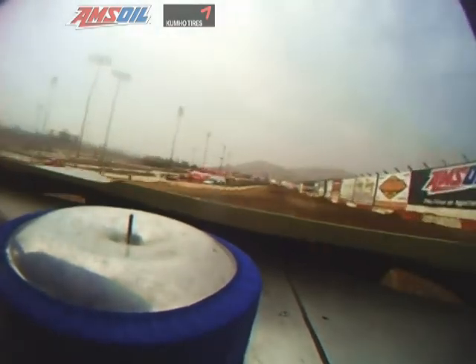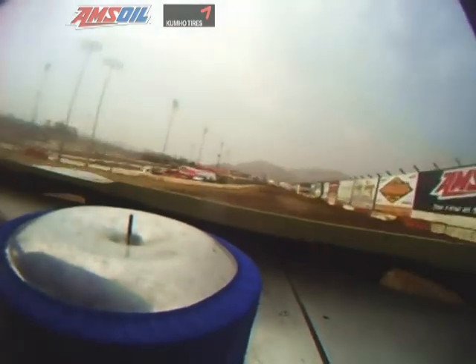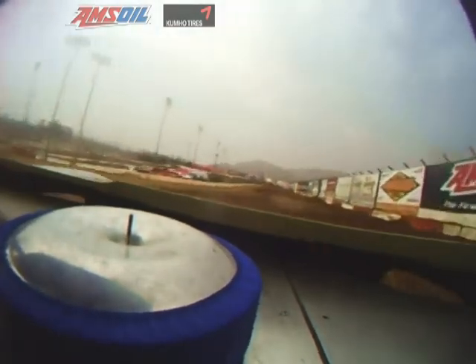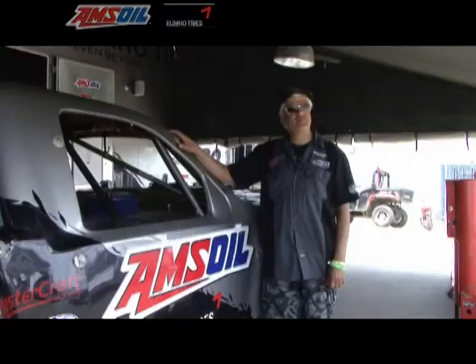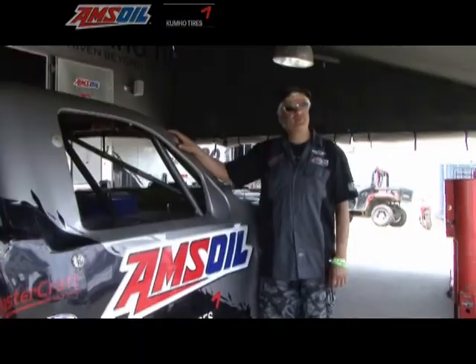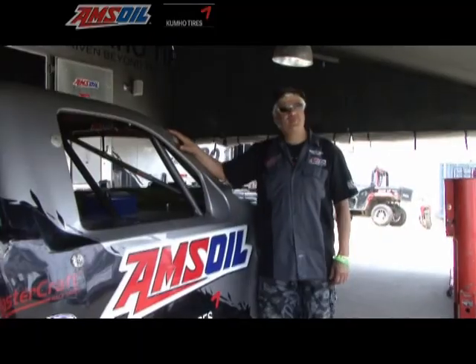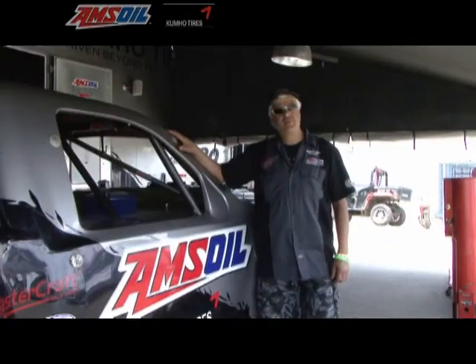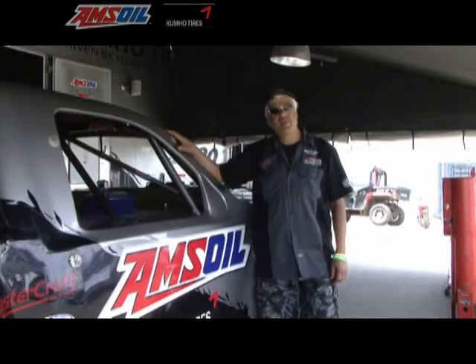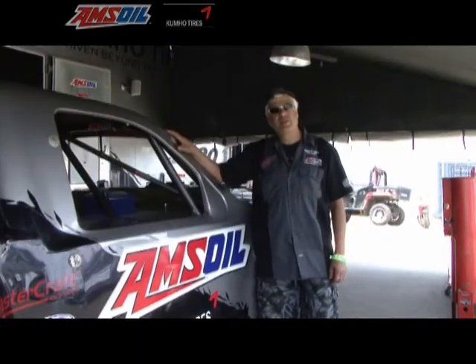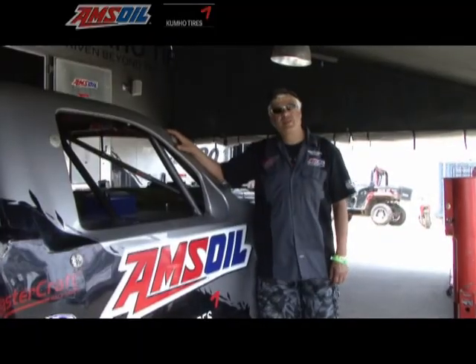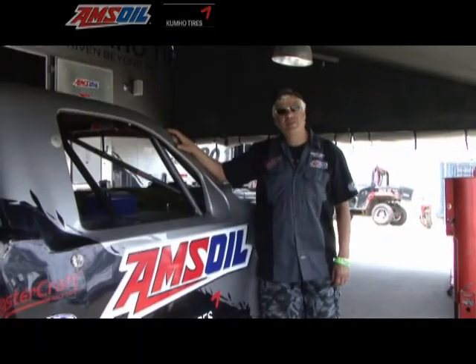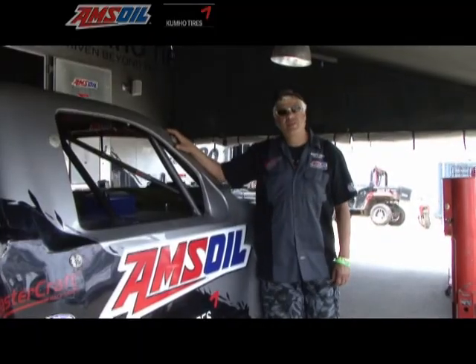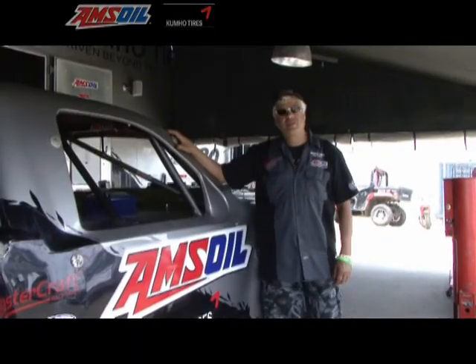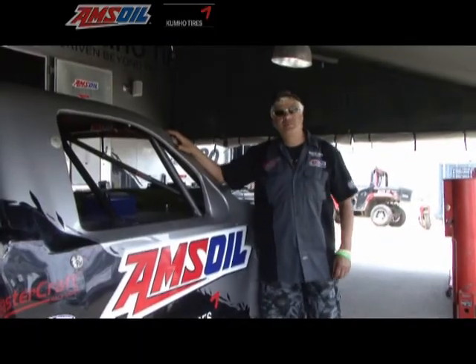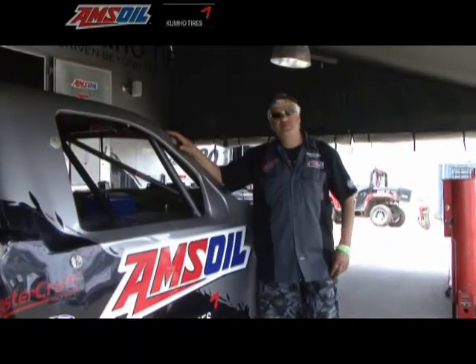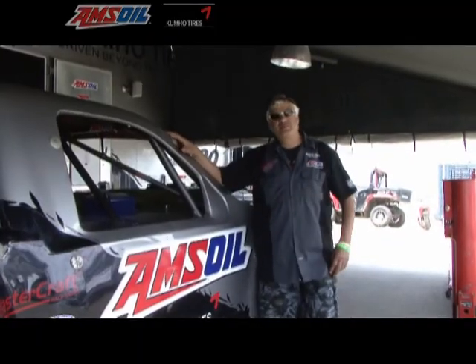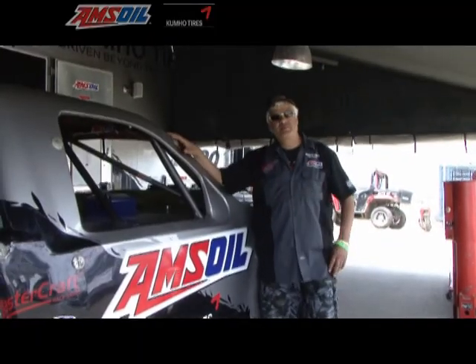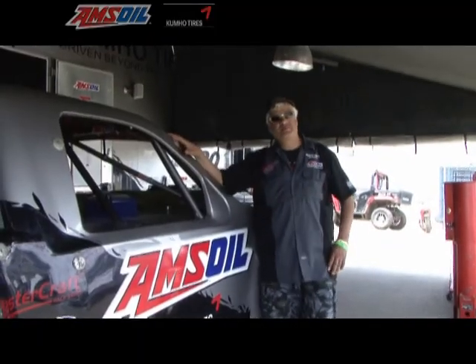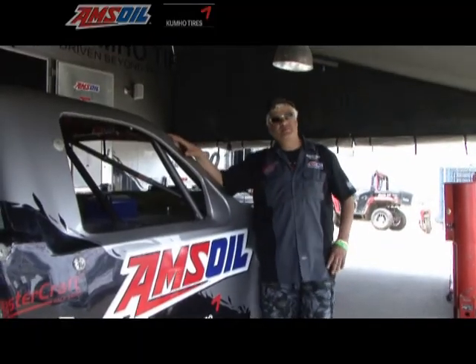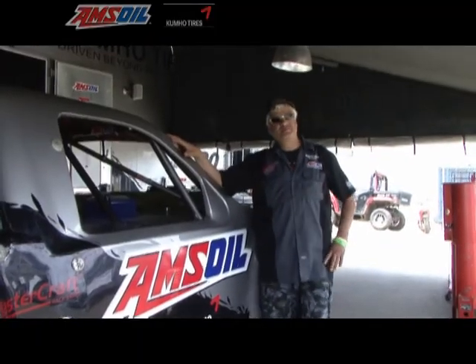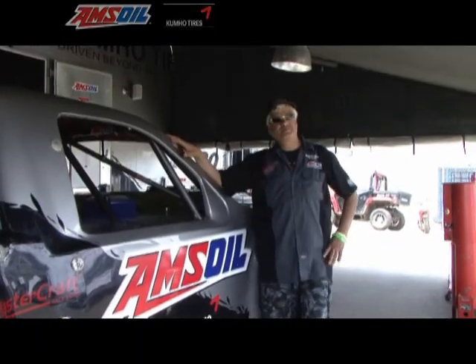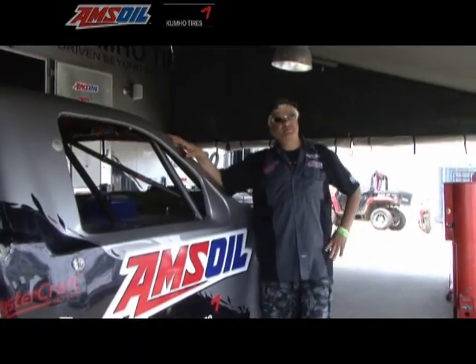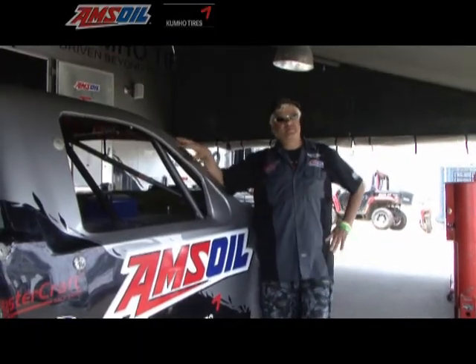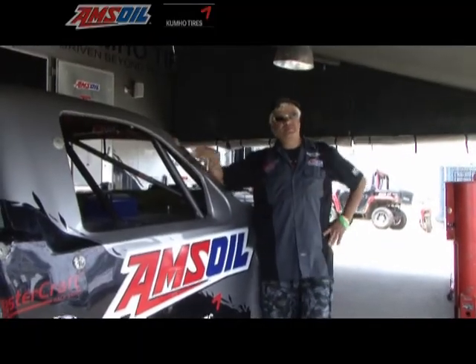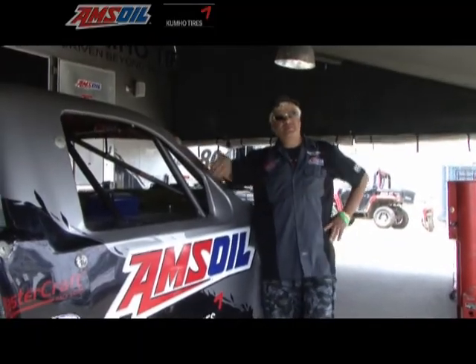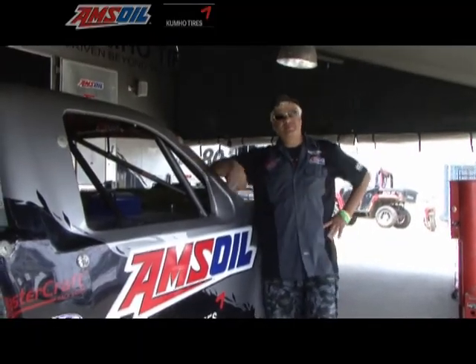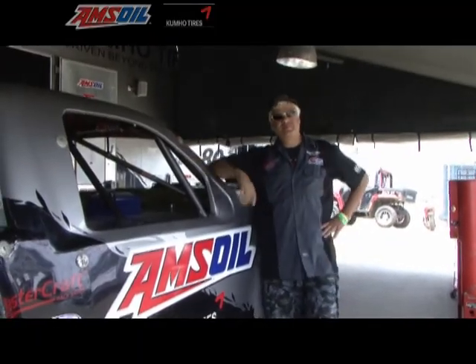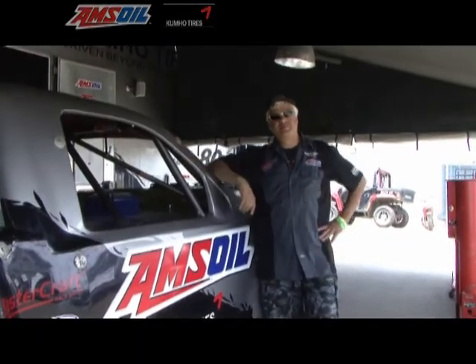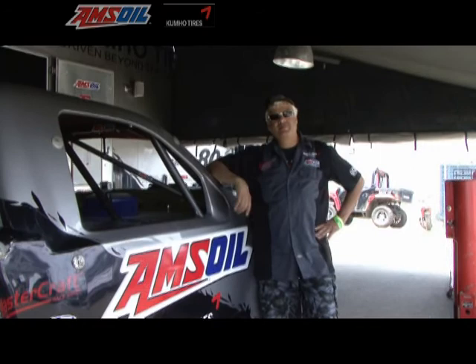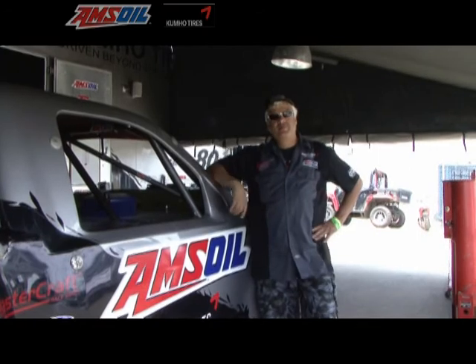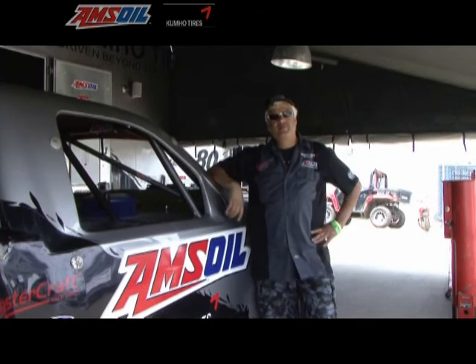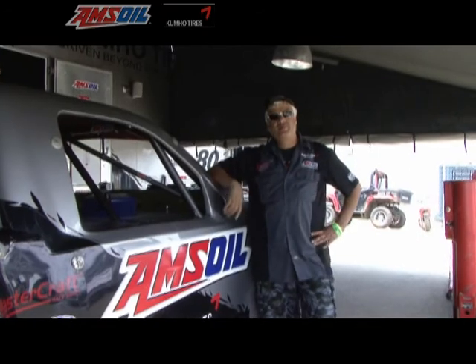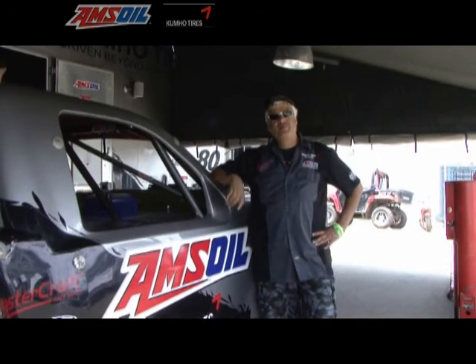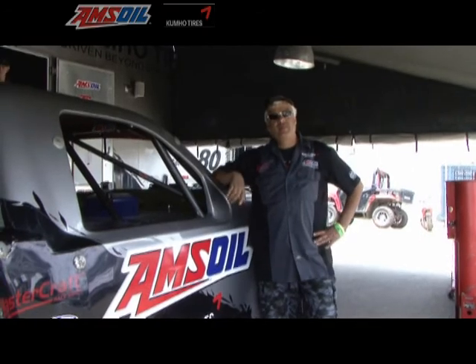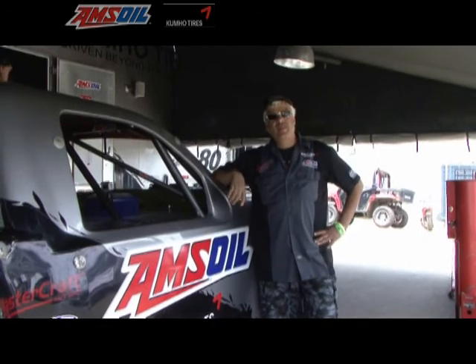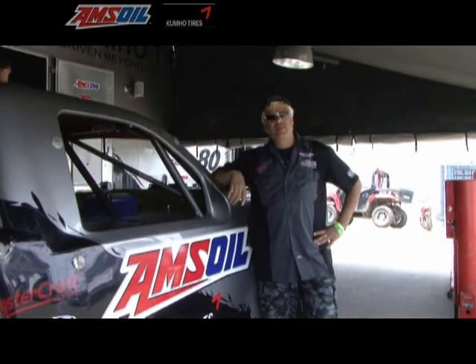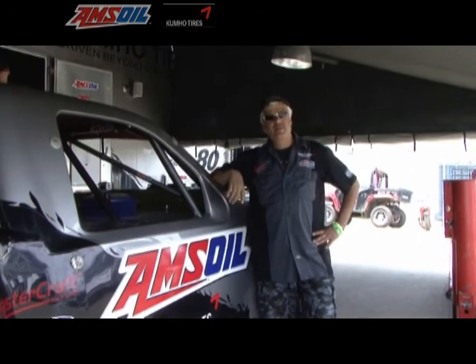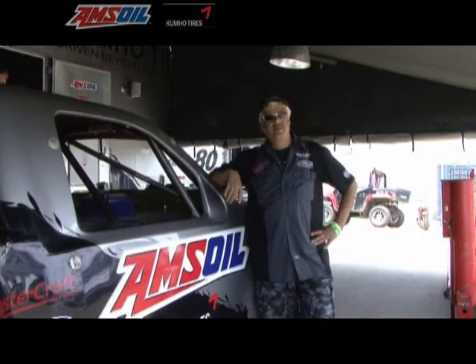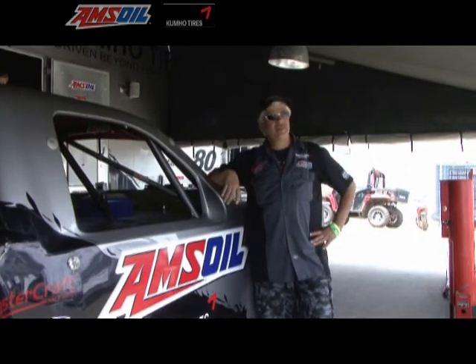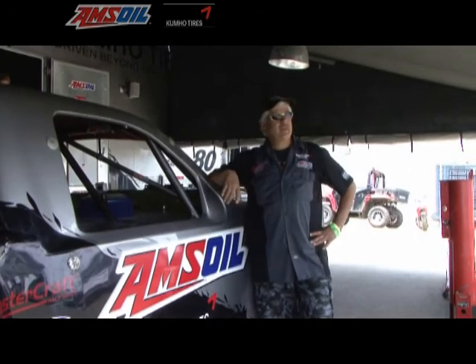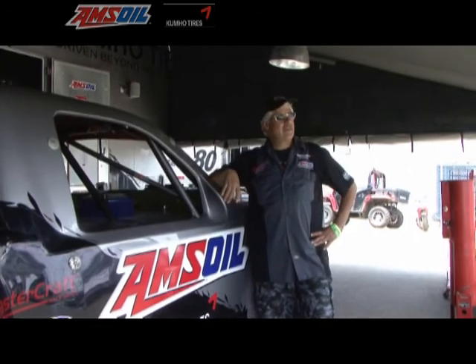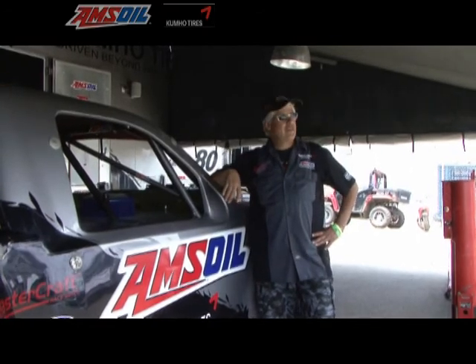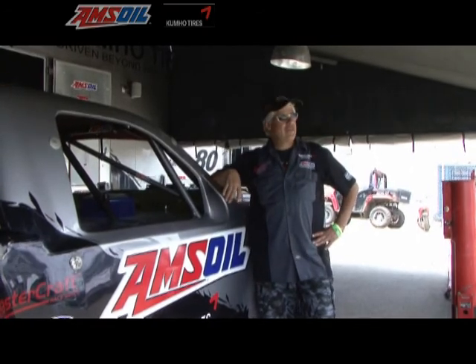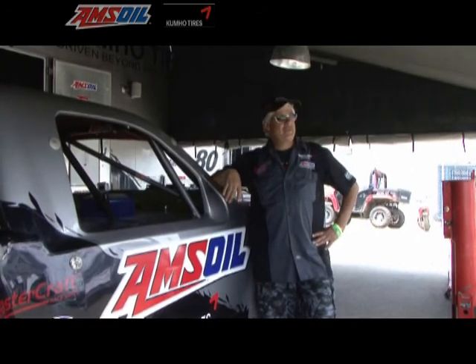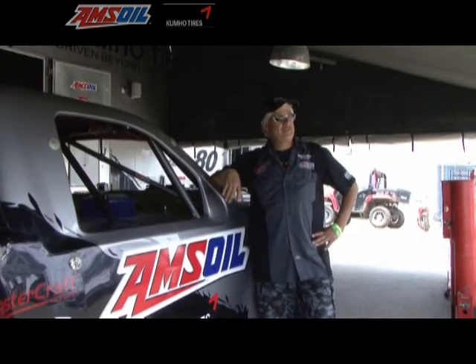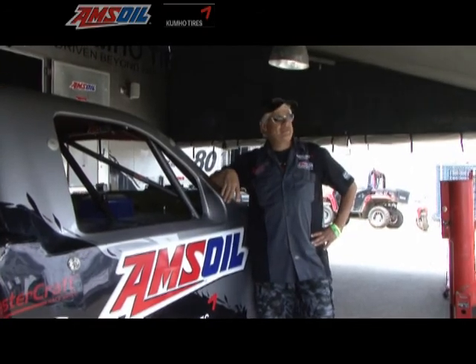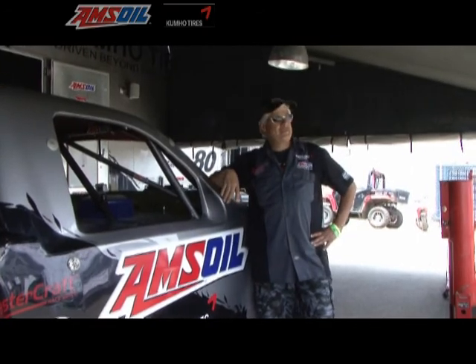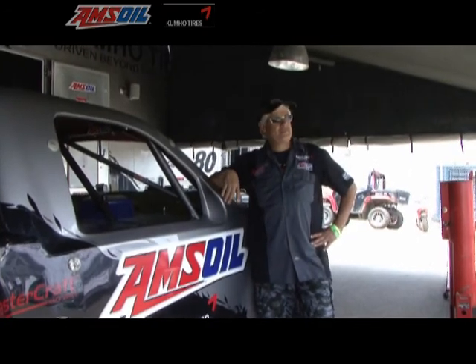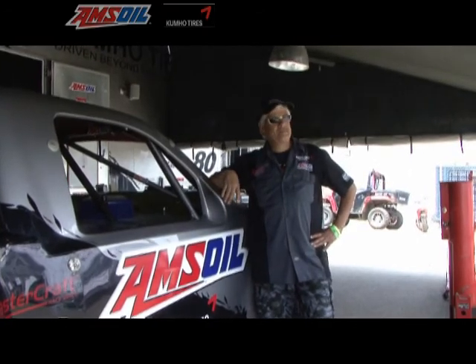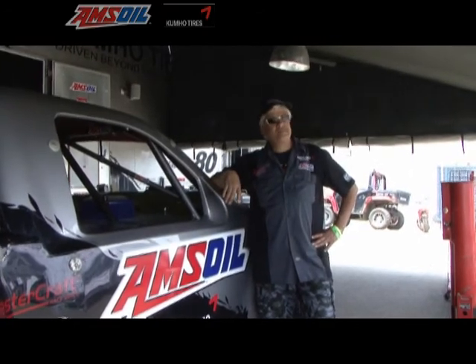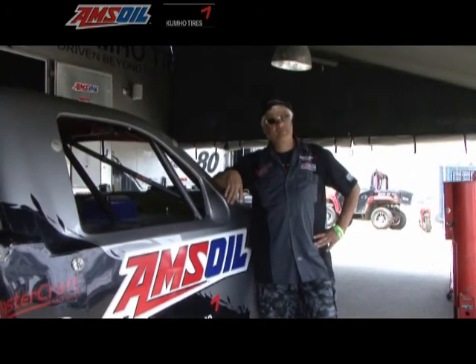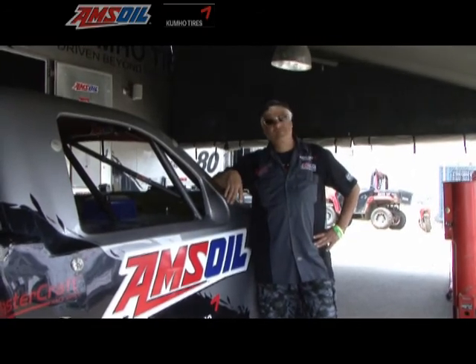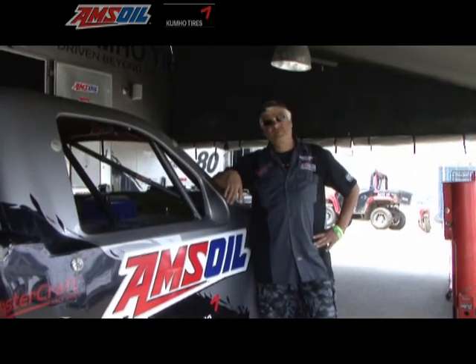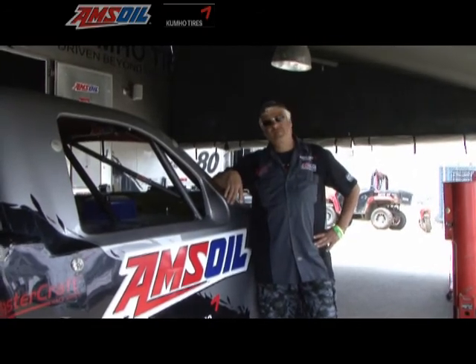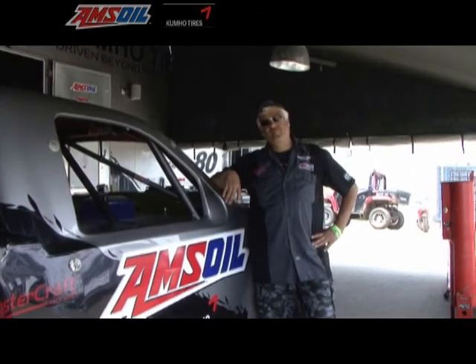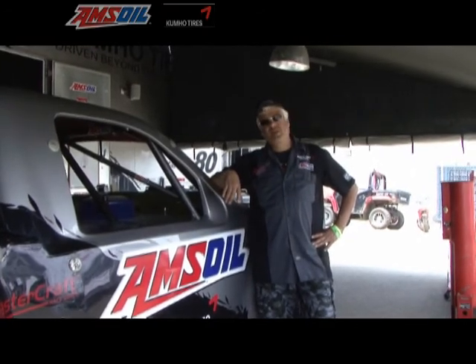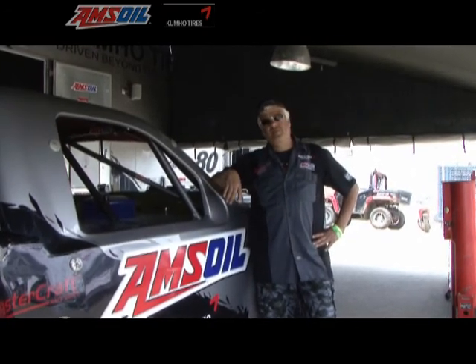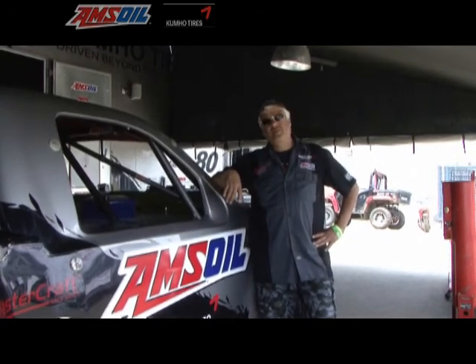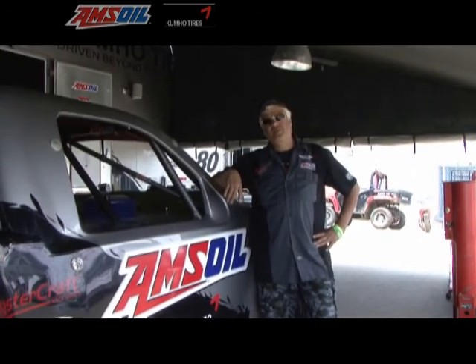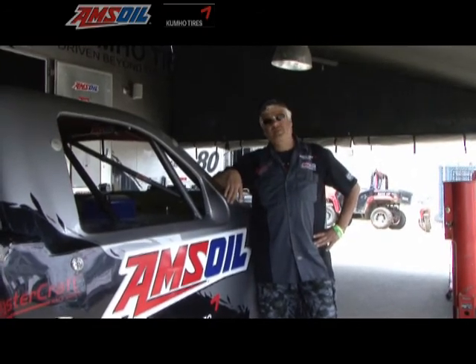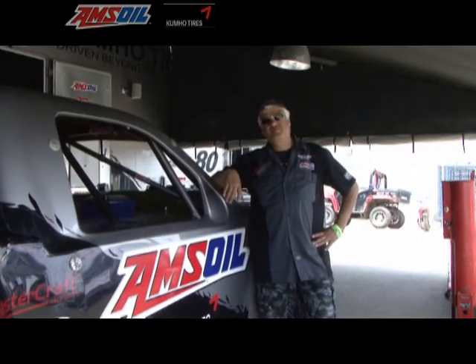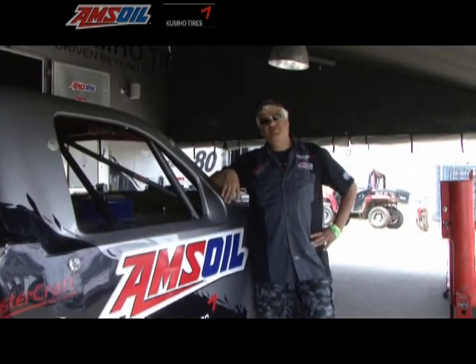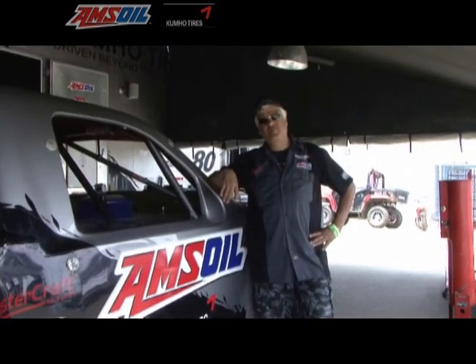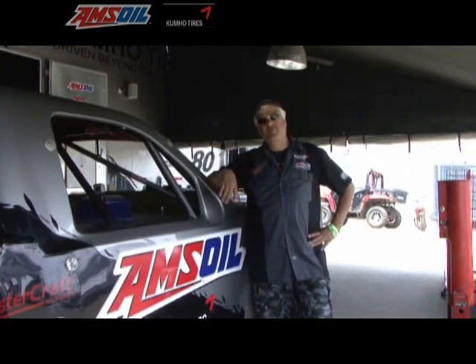Here we are with Mike Oberg, Pro 2 driver, the Amsoil Chevrolet. Mike, tell us a little bit about your truck.